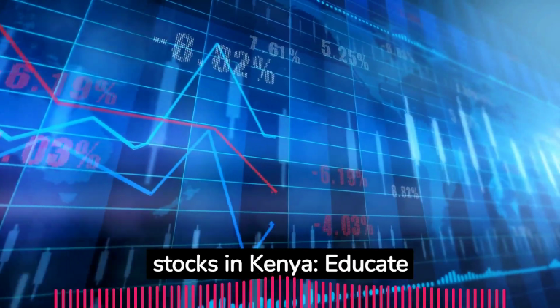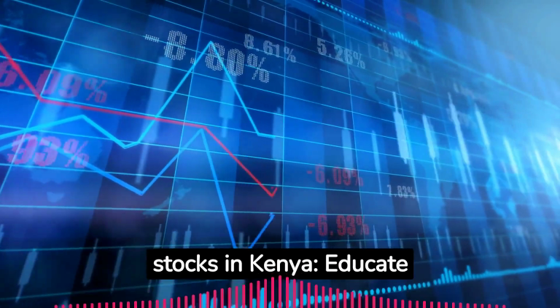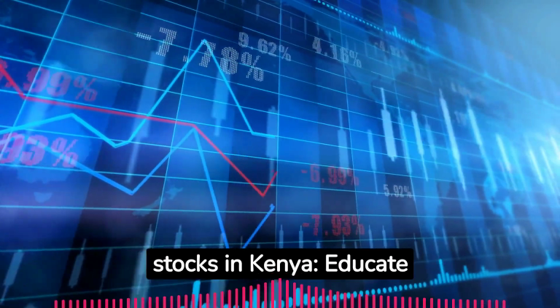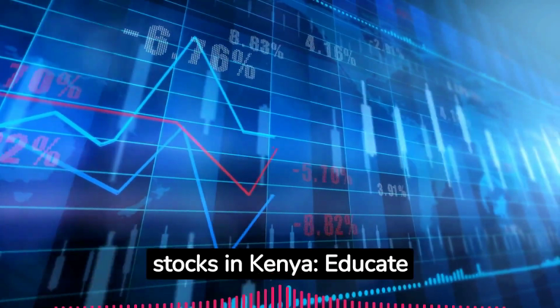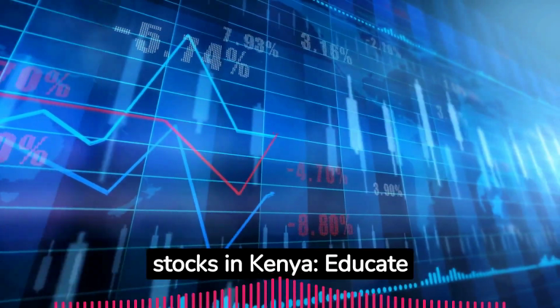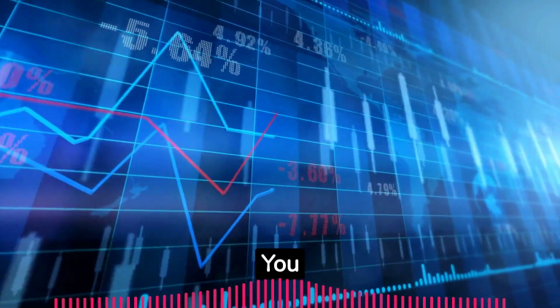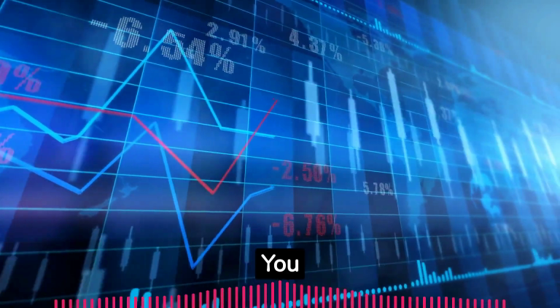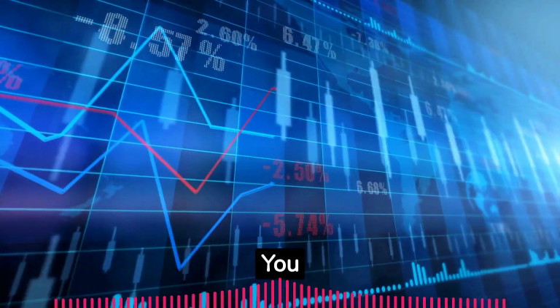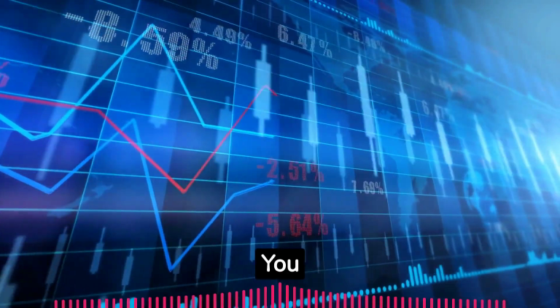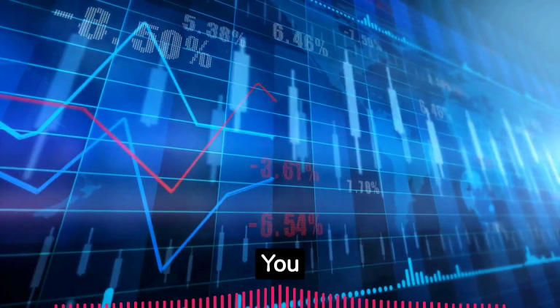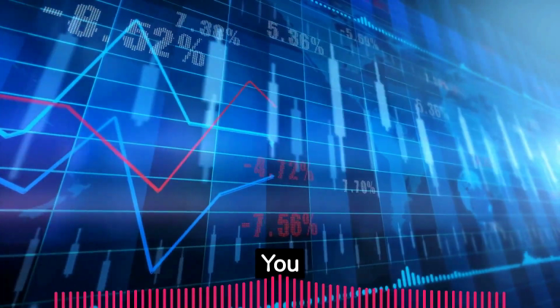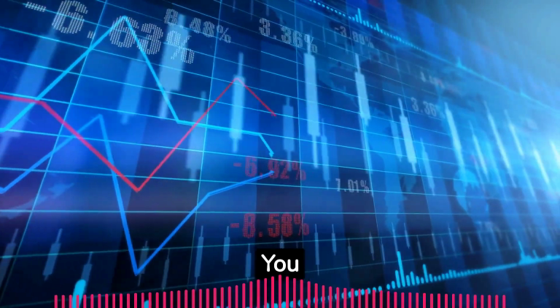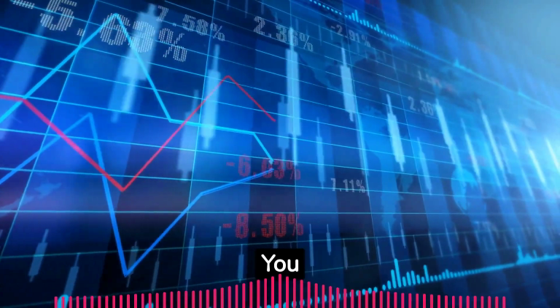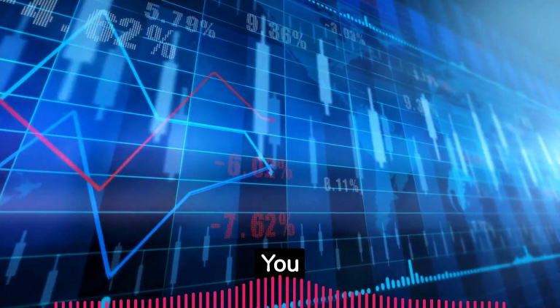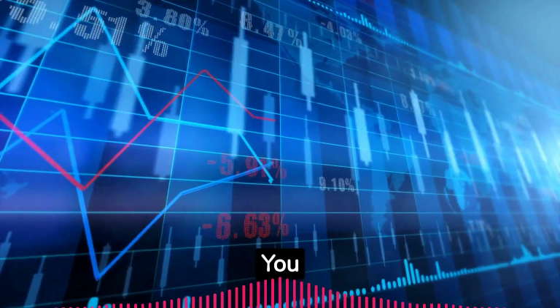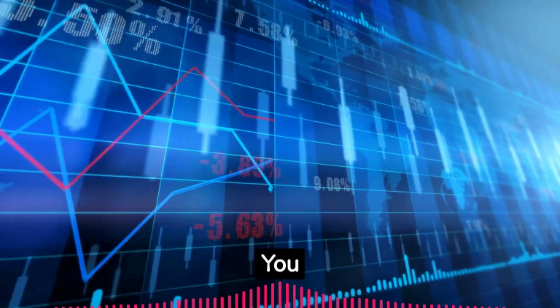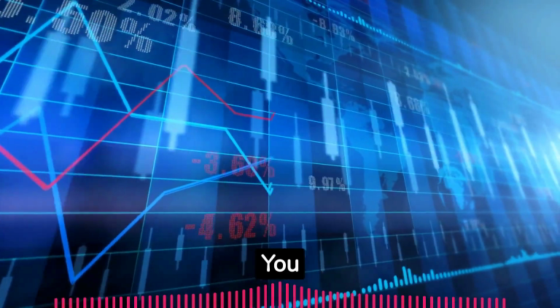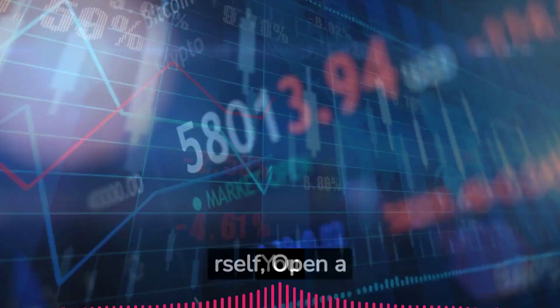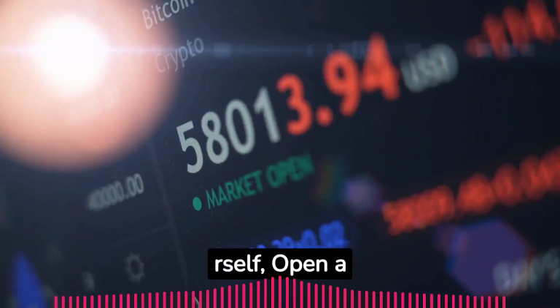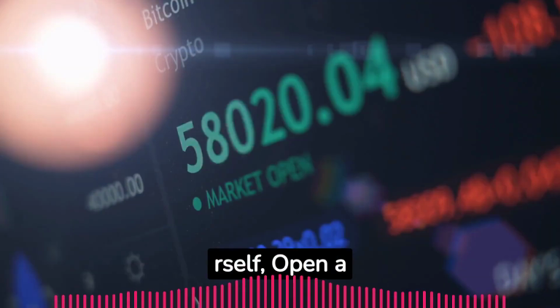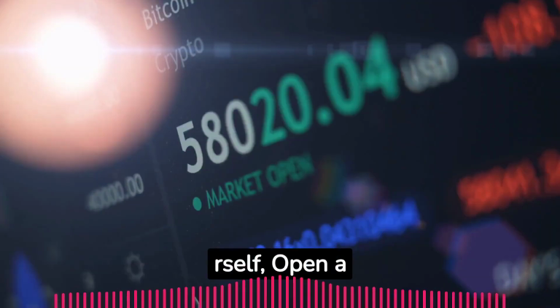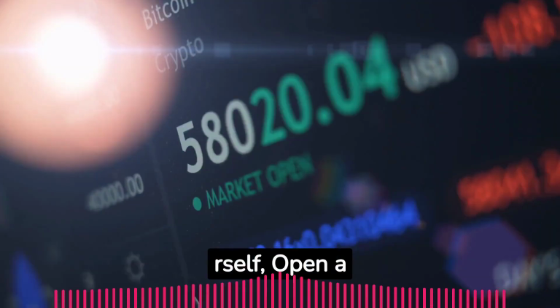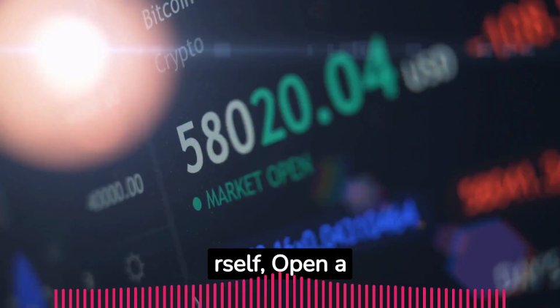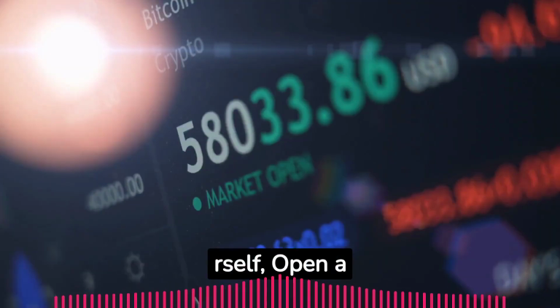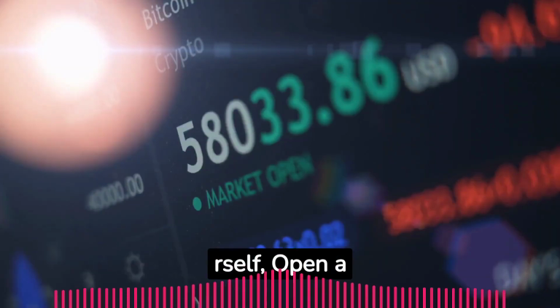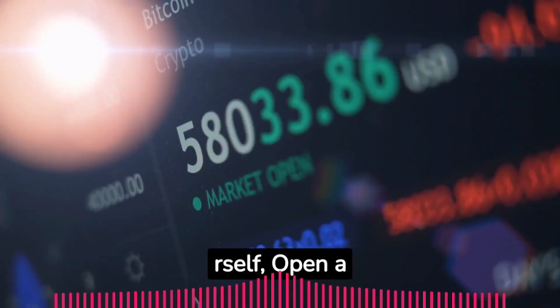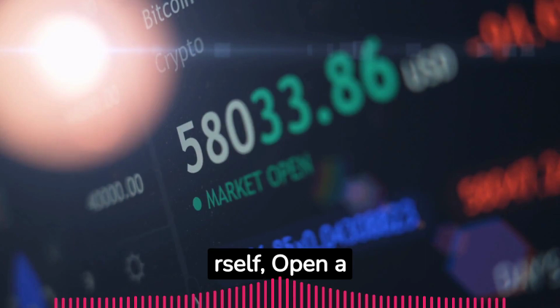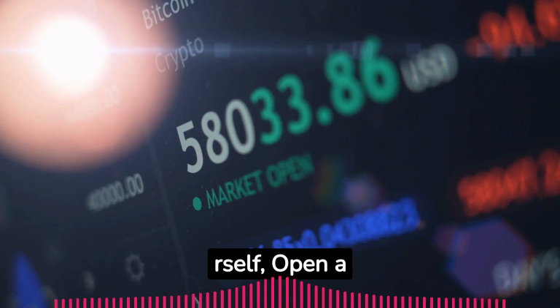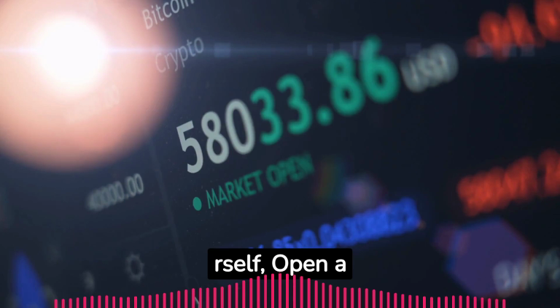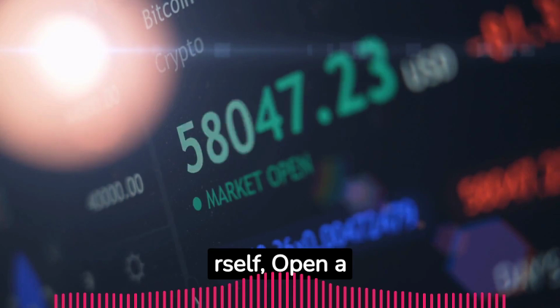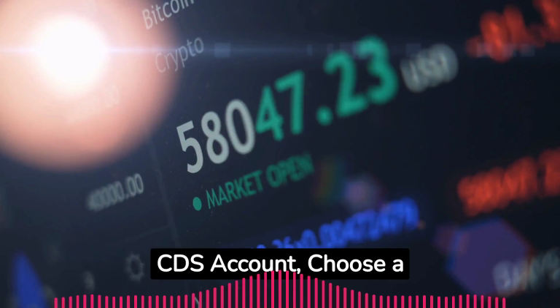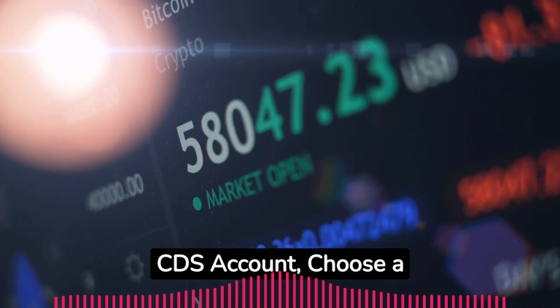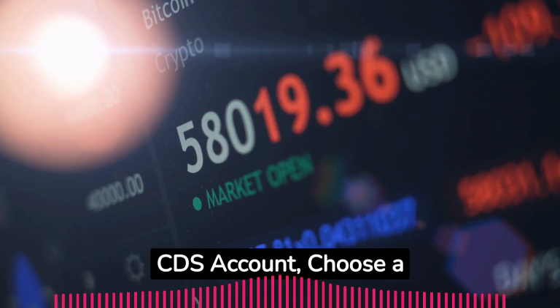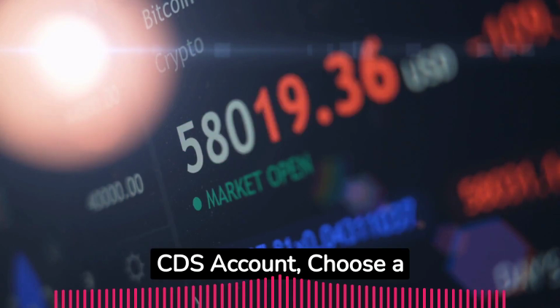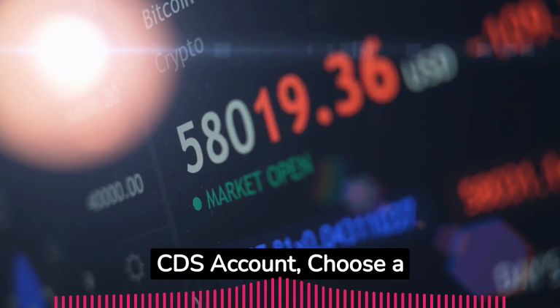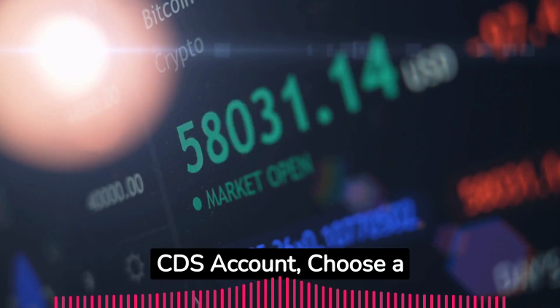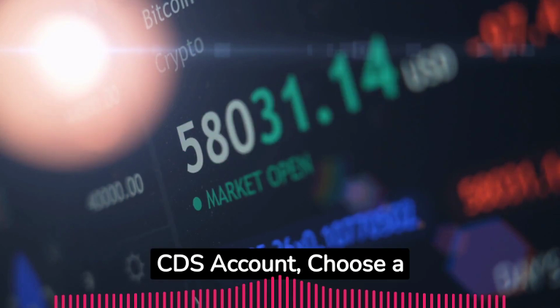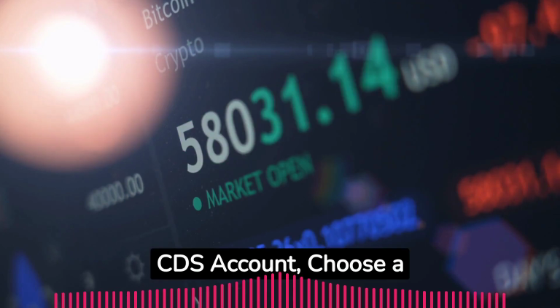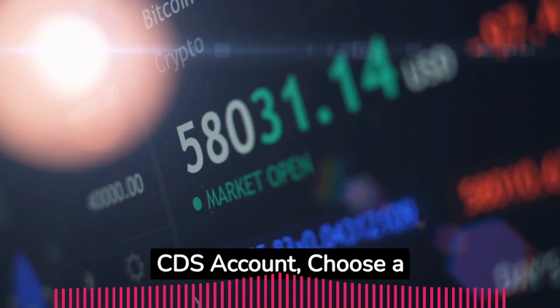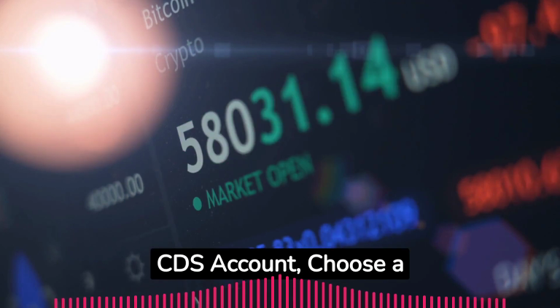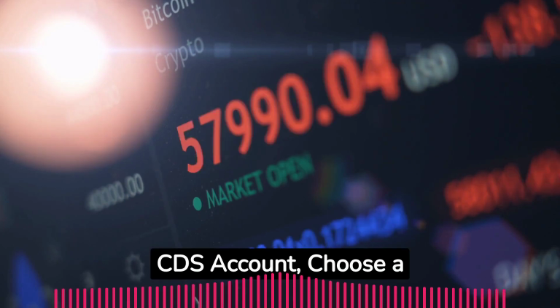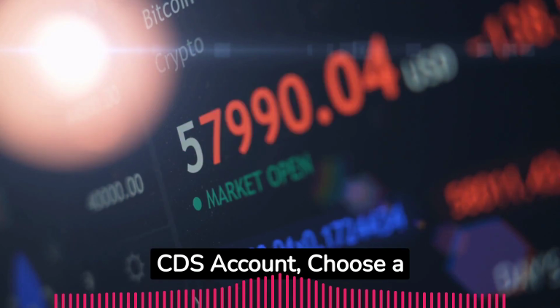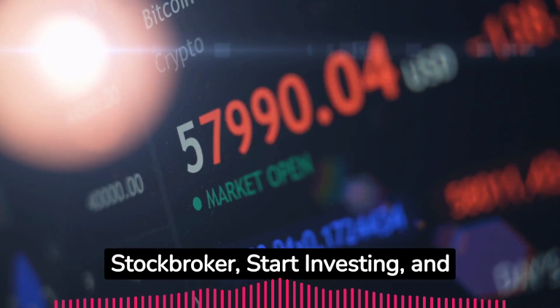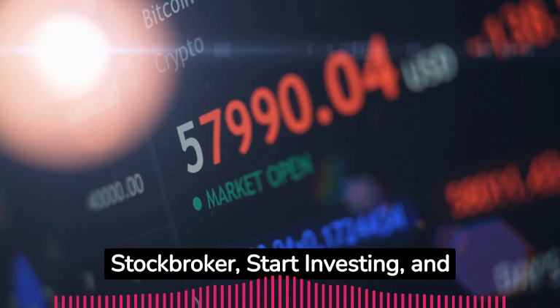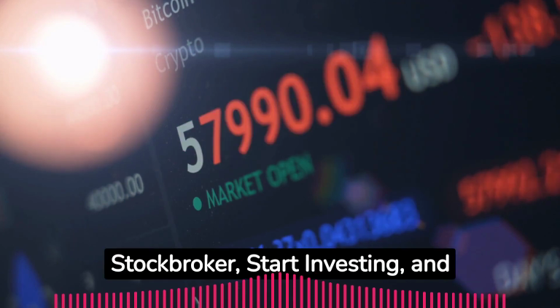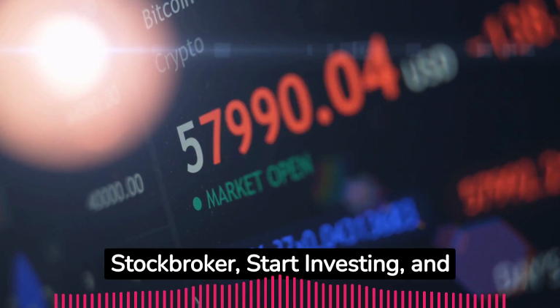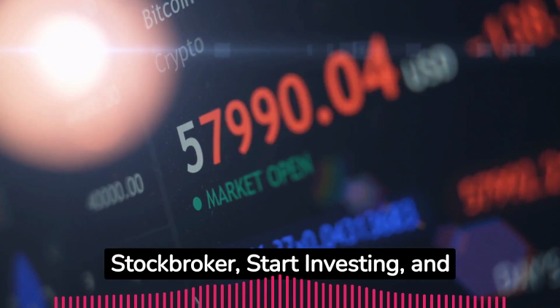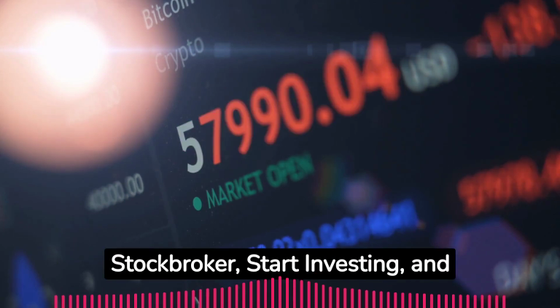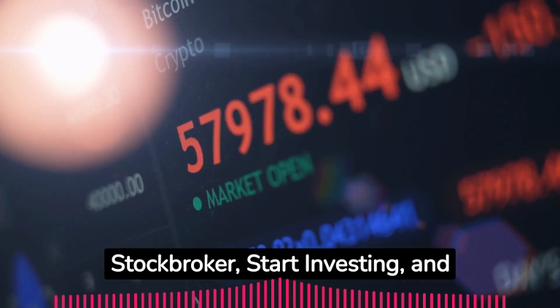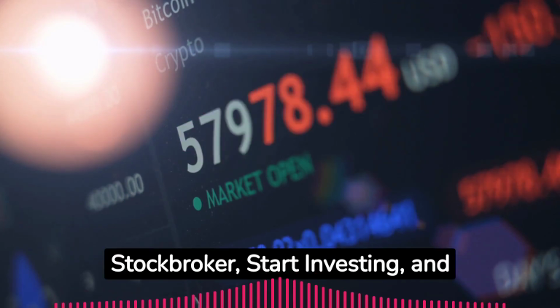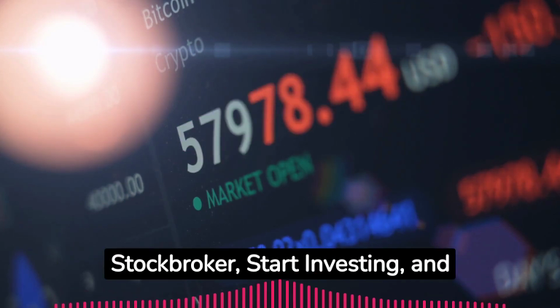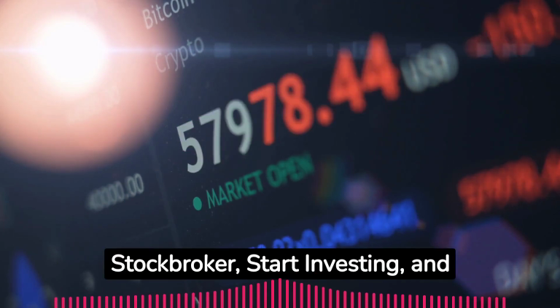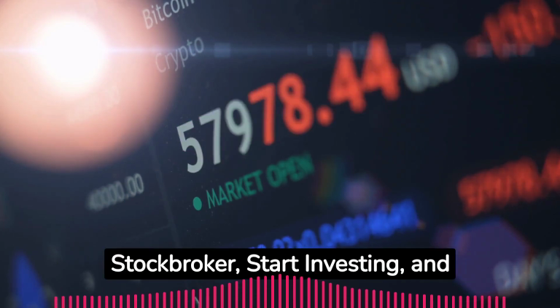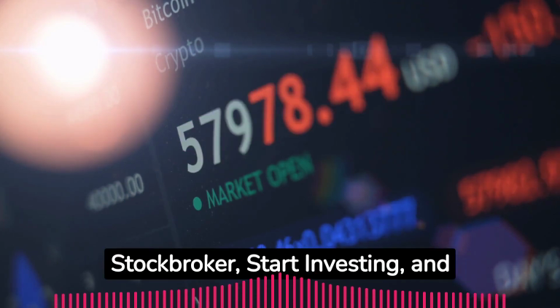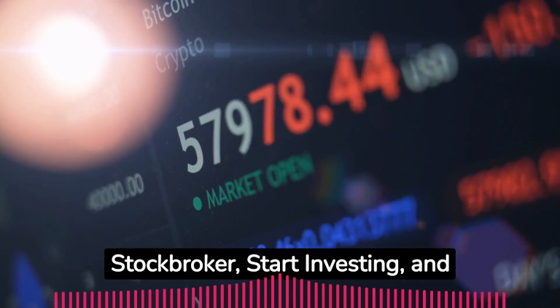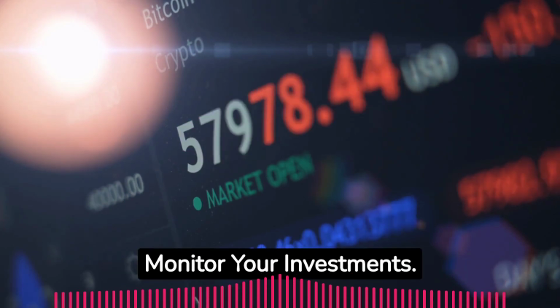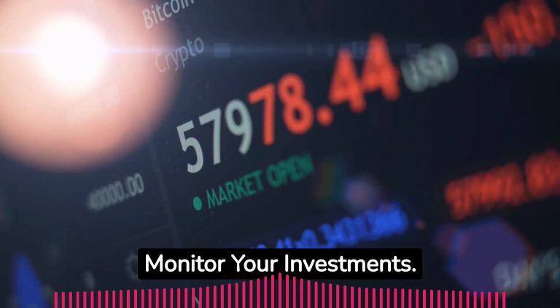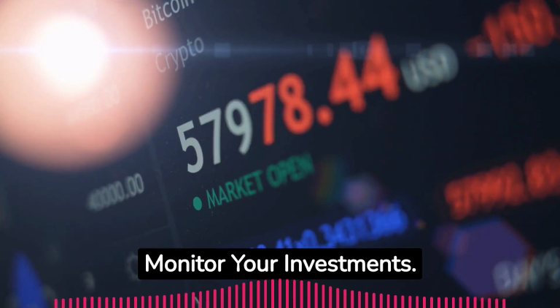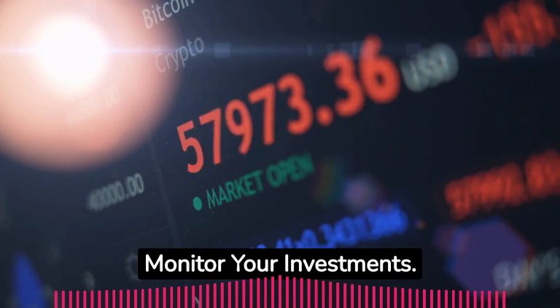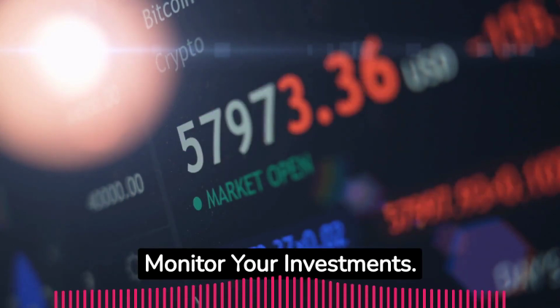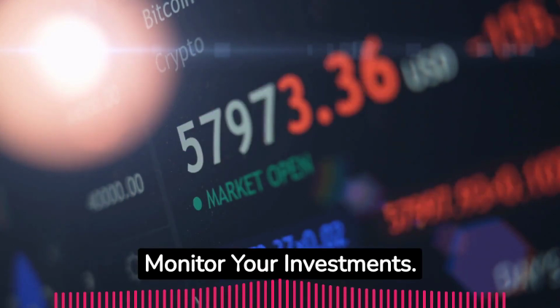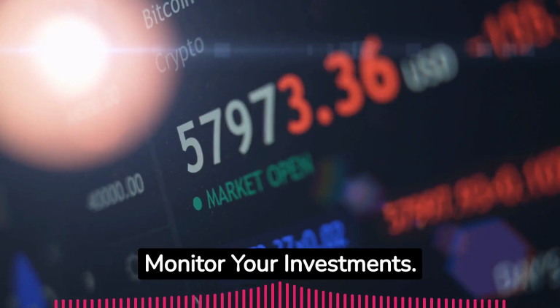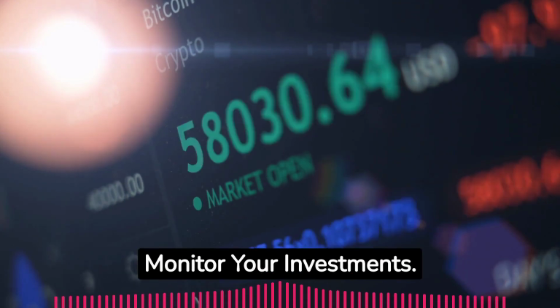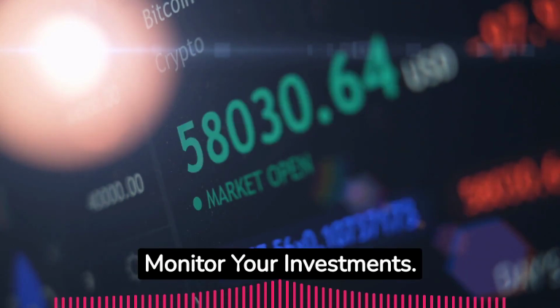Educate yourself, open a CDS account, choose a stockbroker, start investing, and monitor your investments.